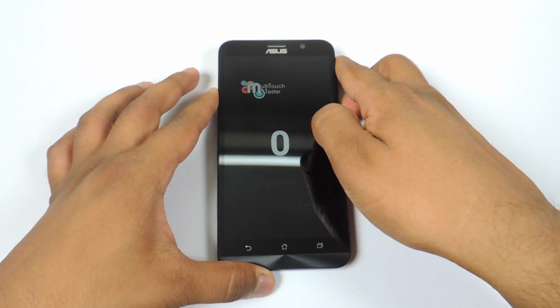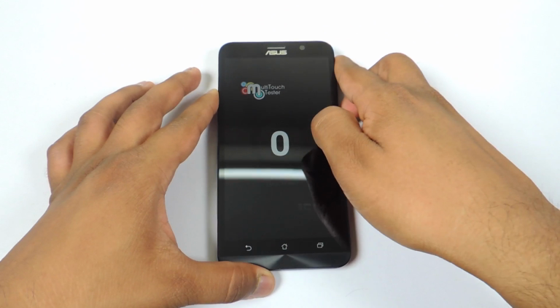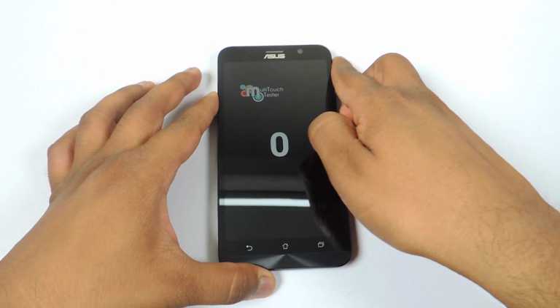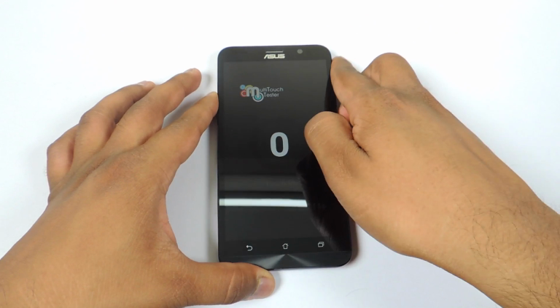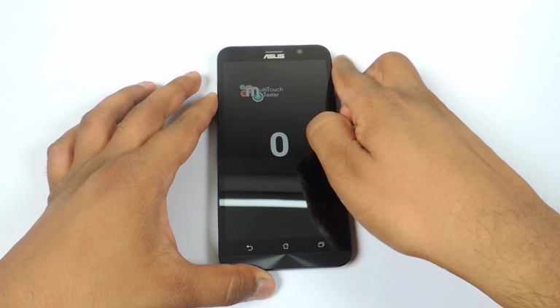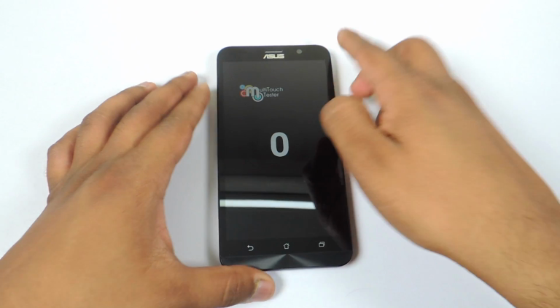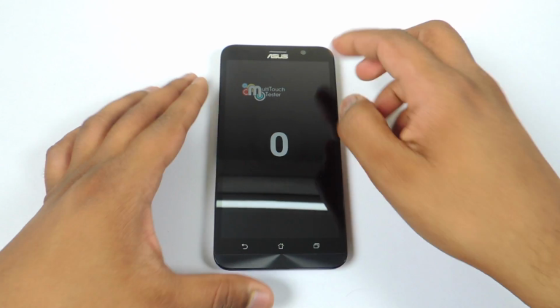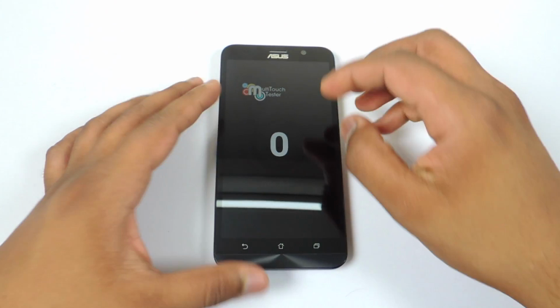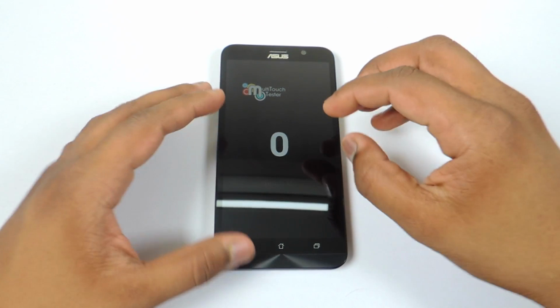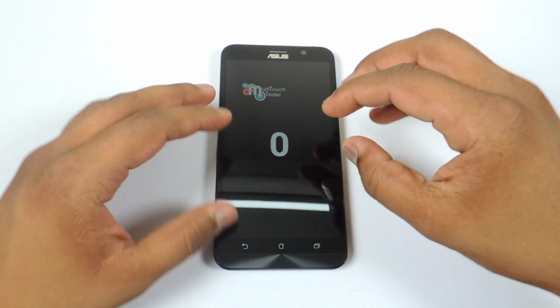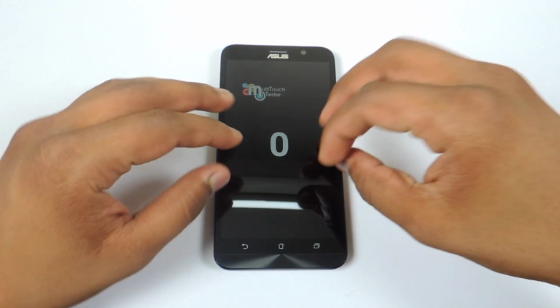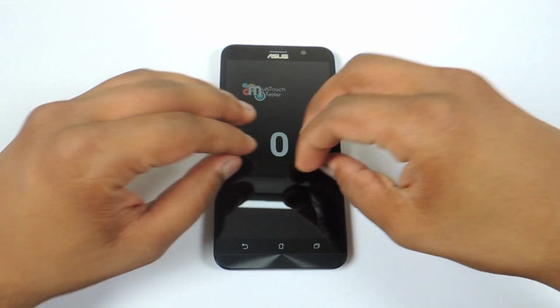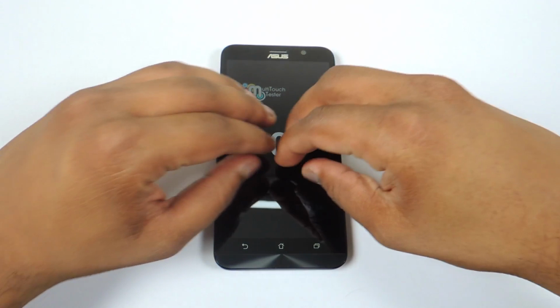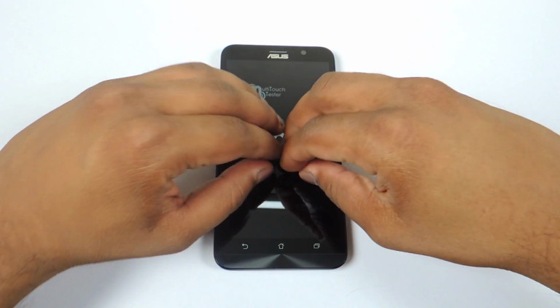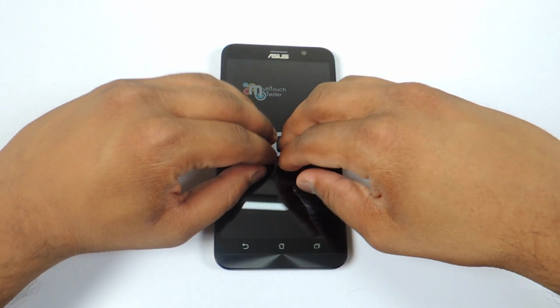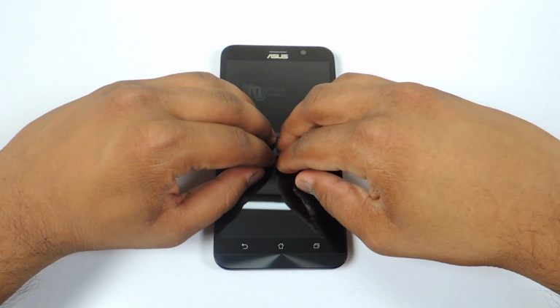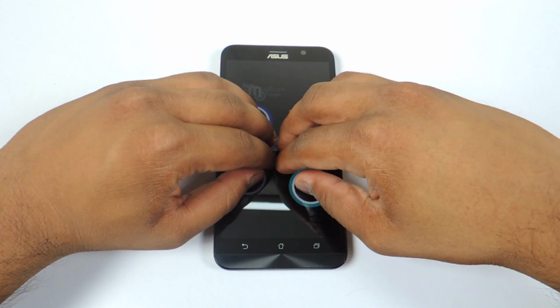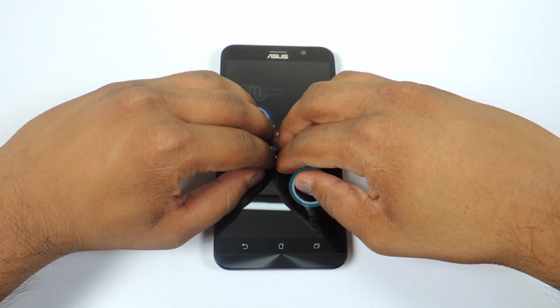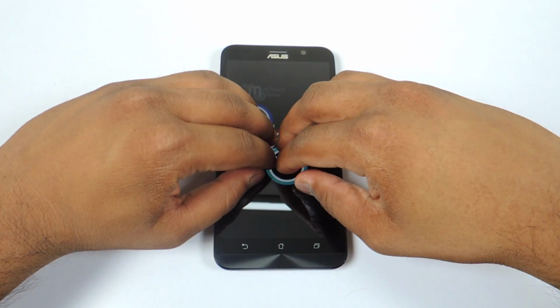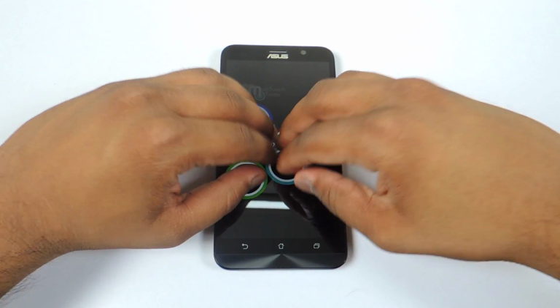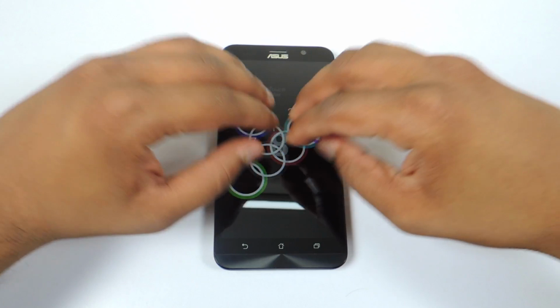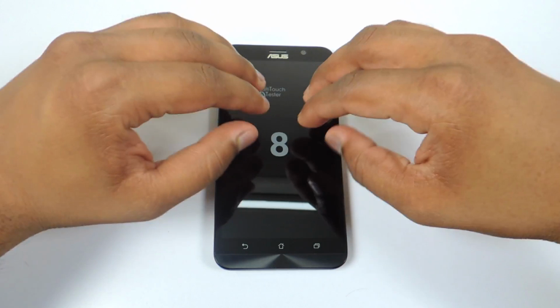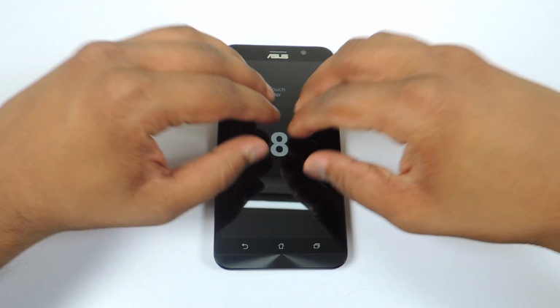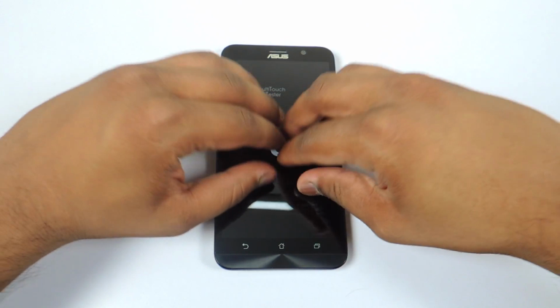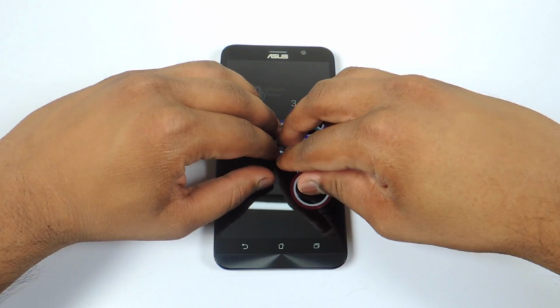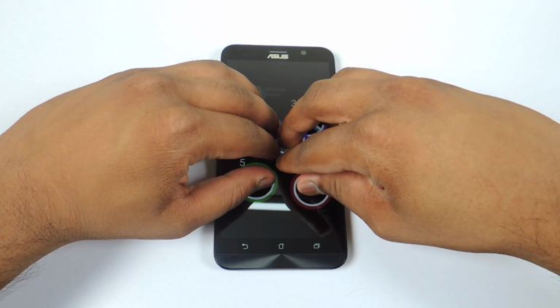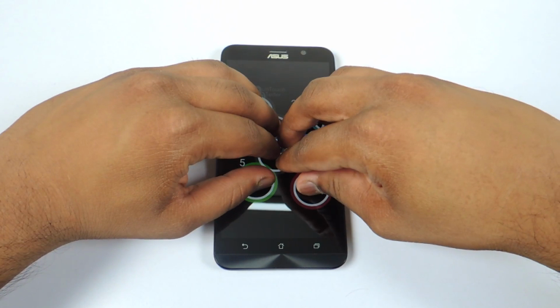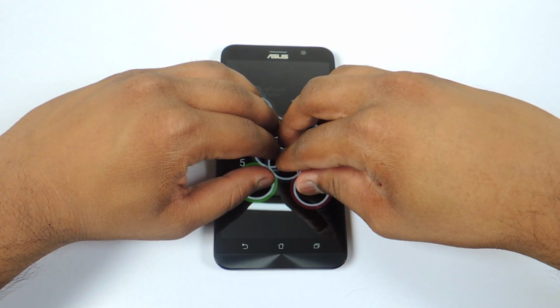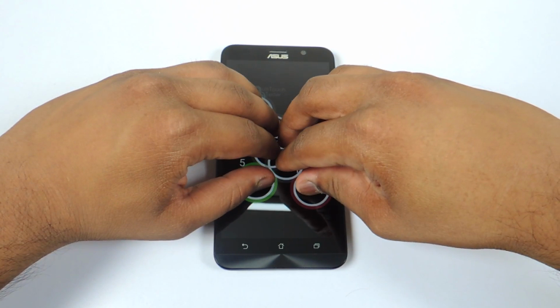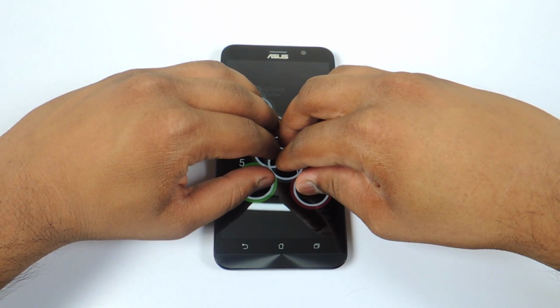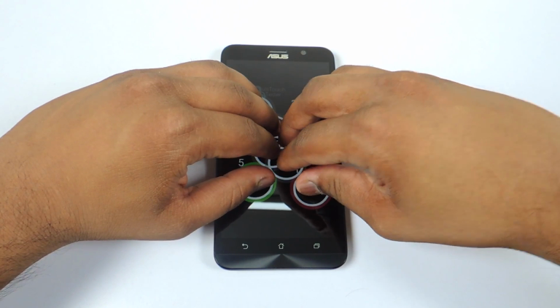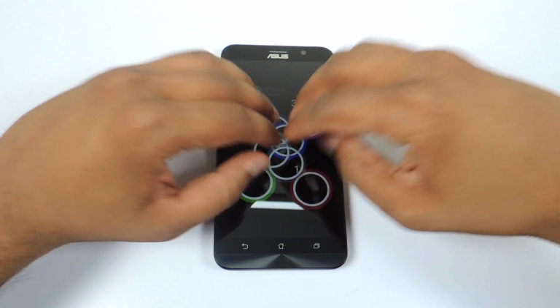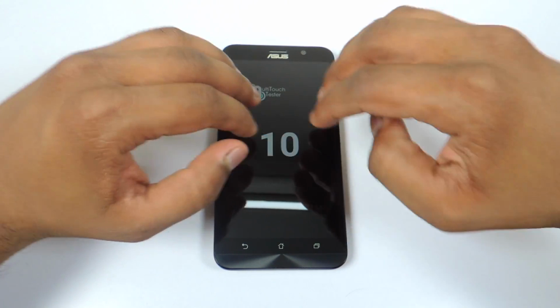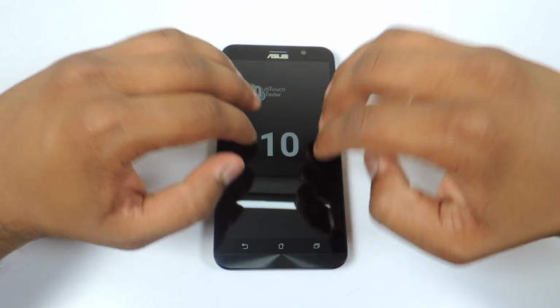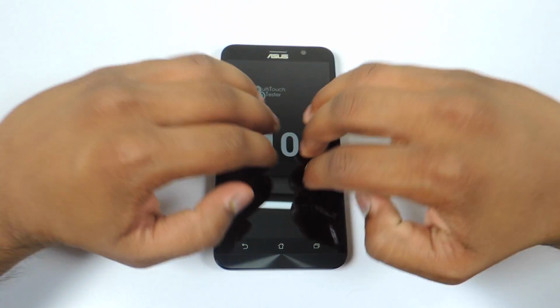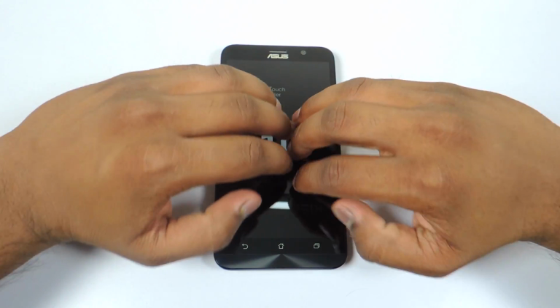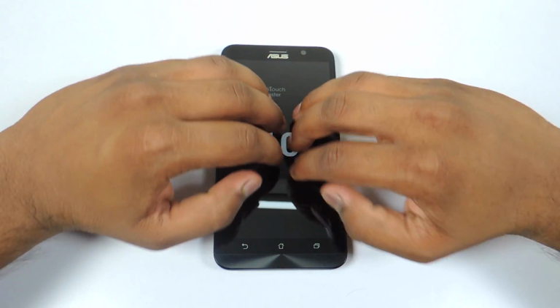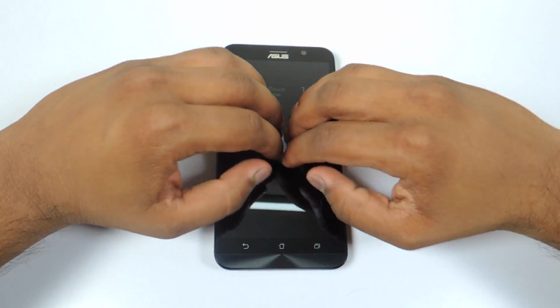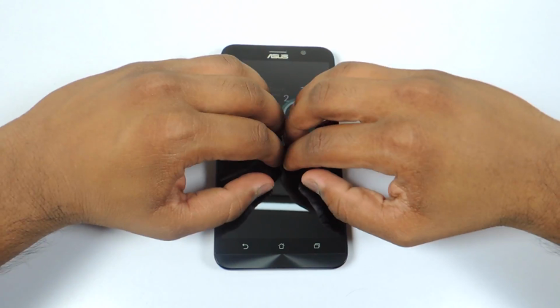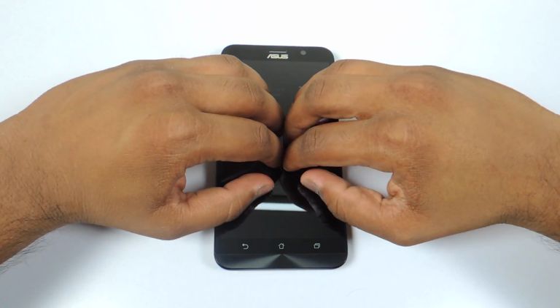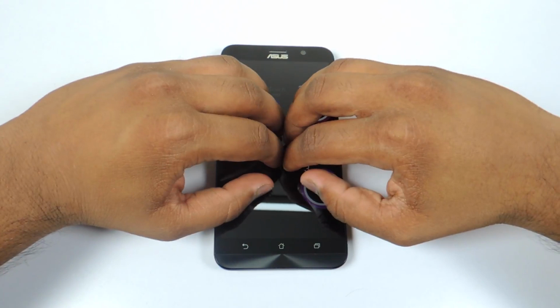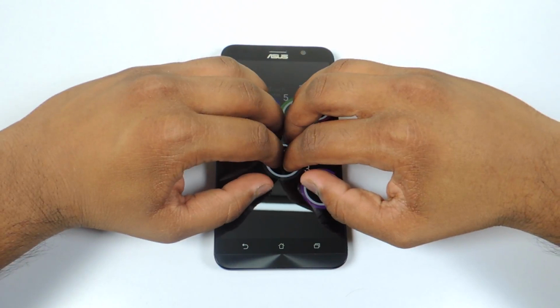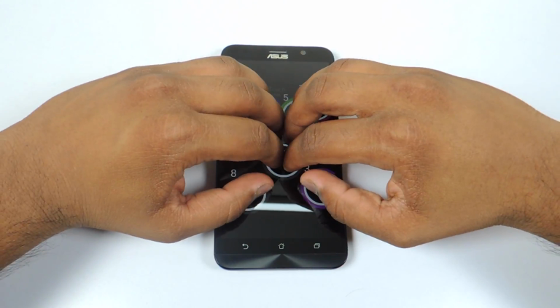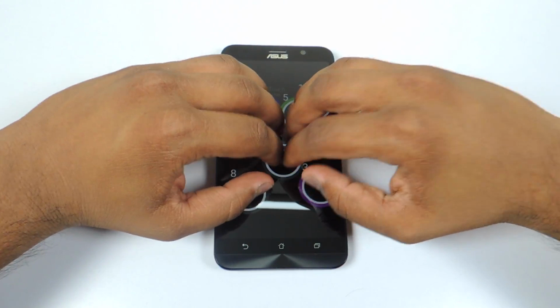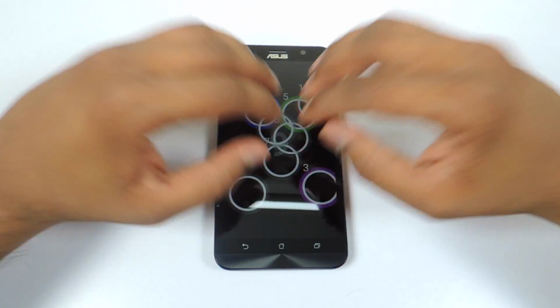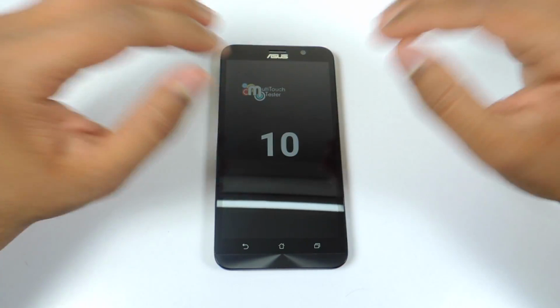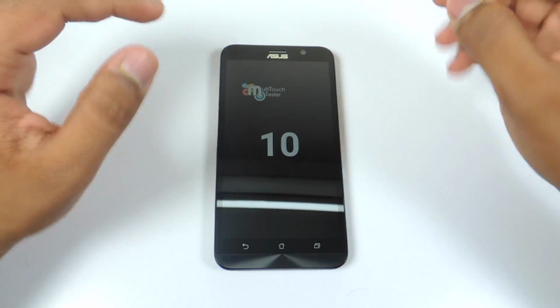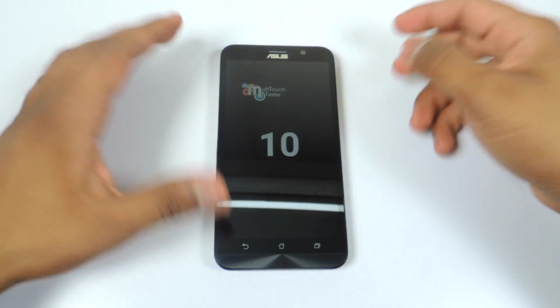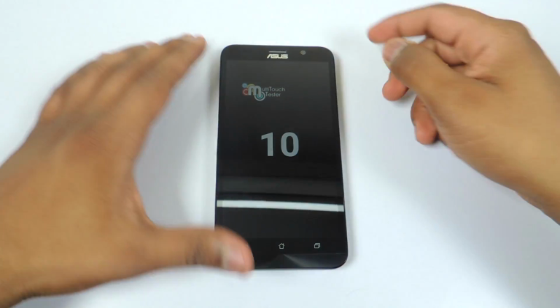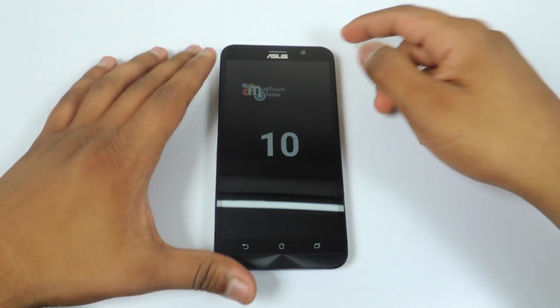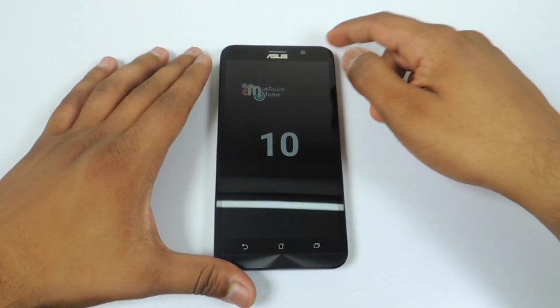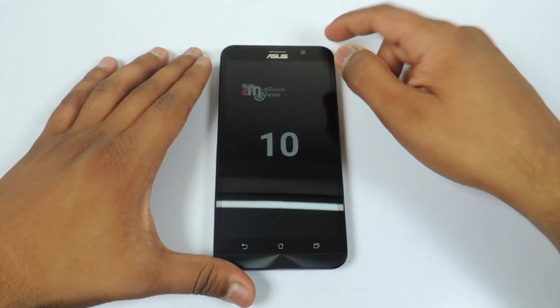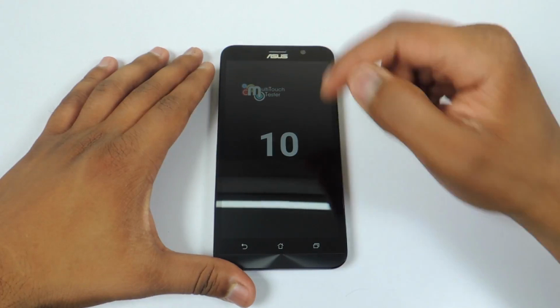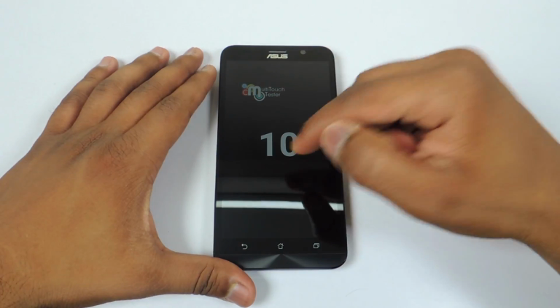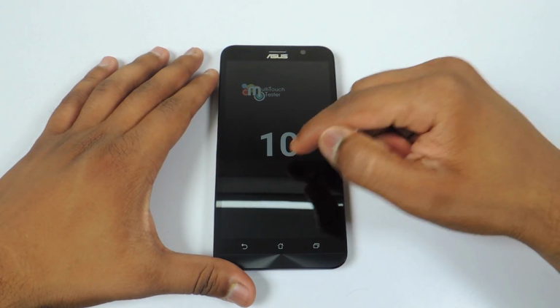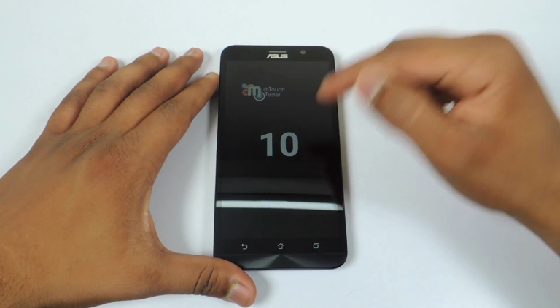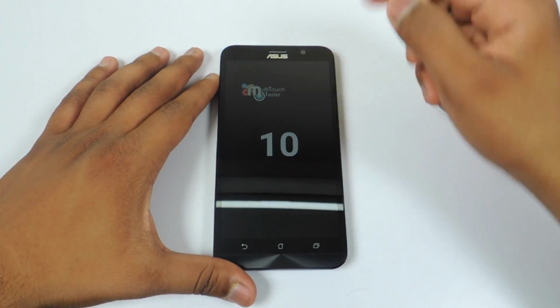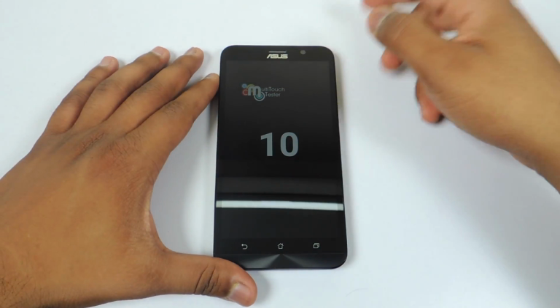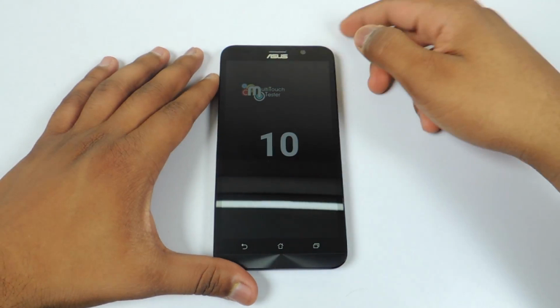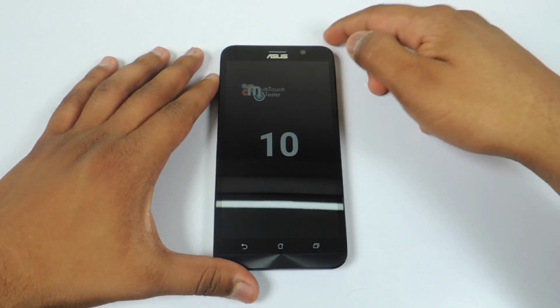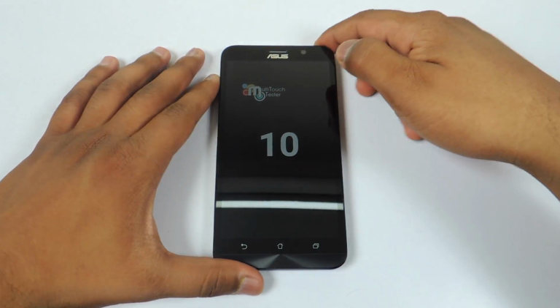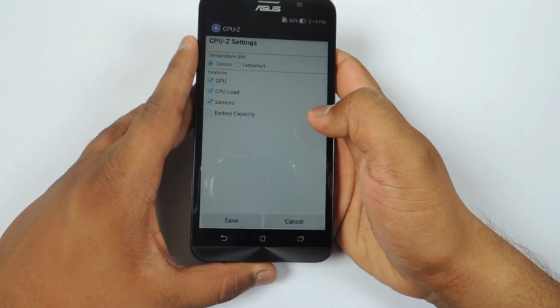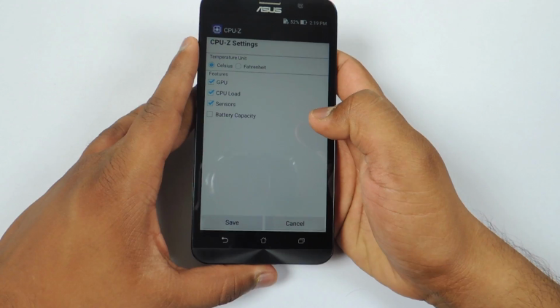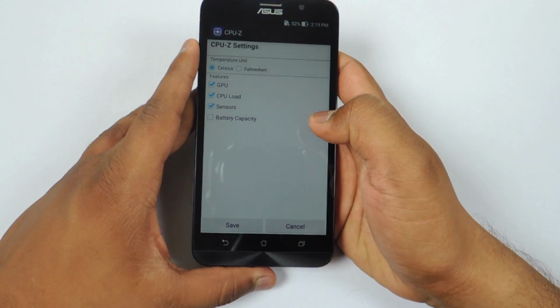Starting off with the multi-touch points, let's see how many multi-touch points we have. So we have 10 multi-touch points.